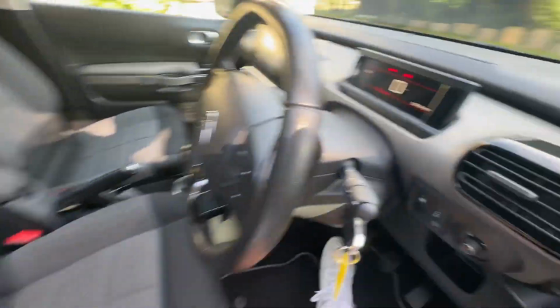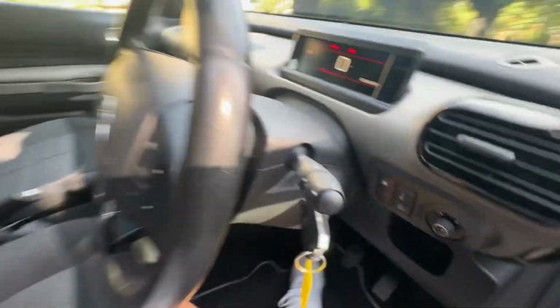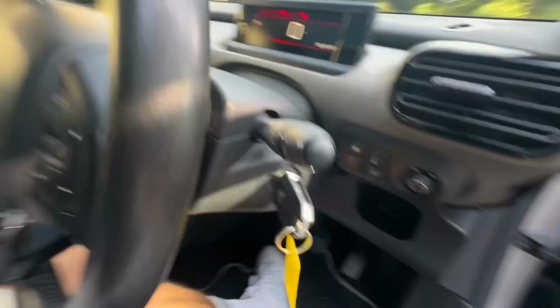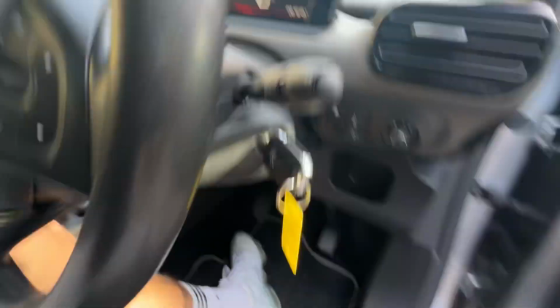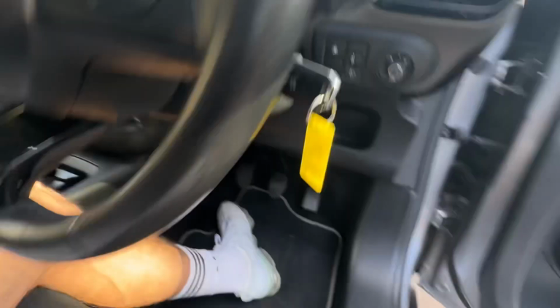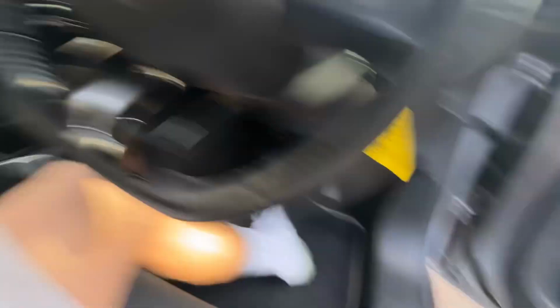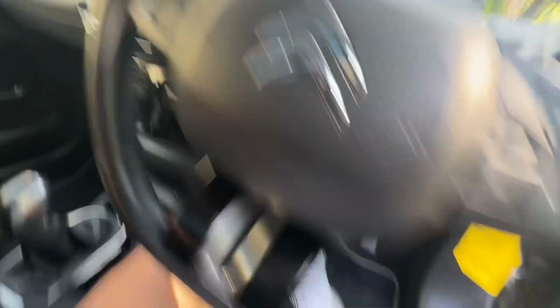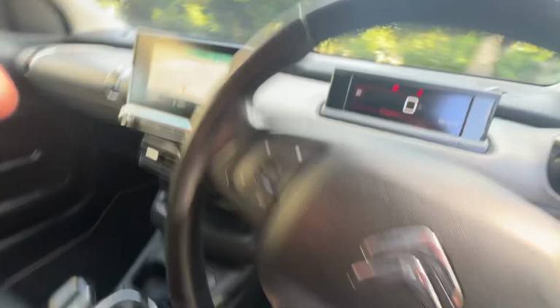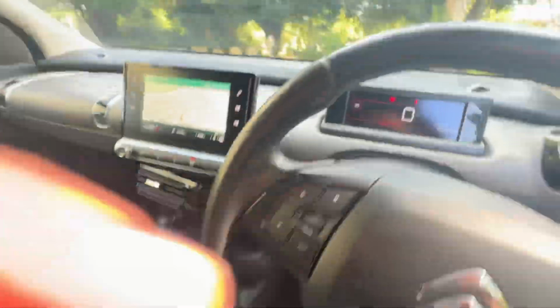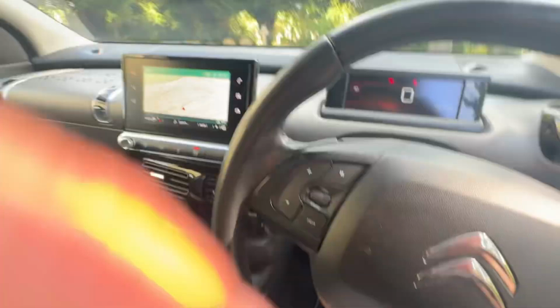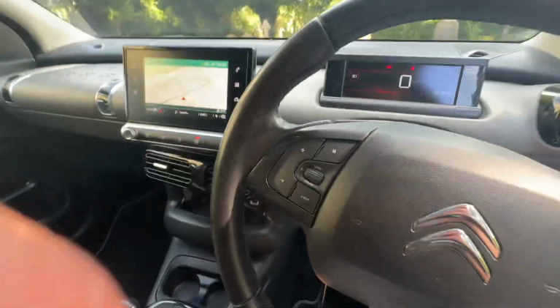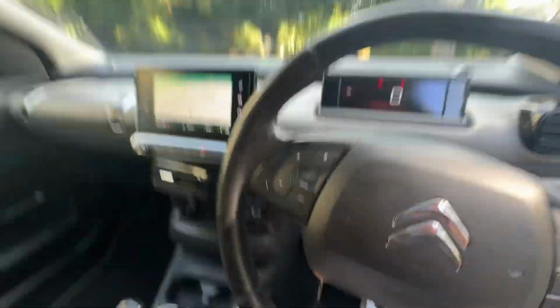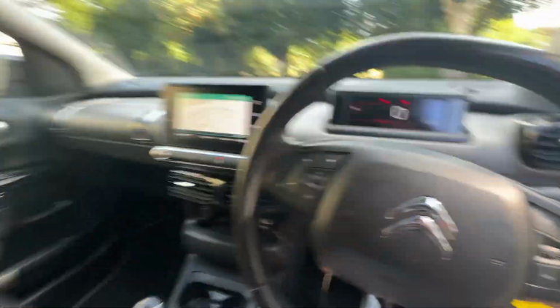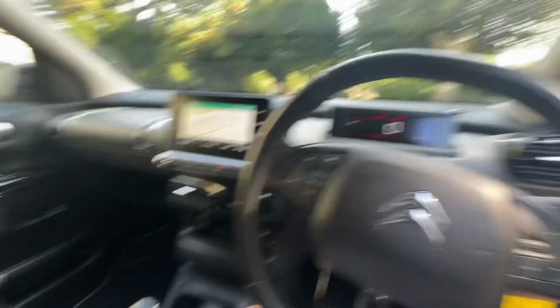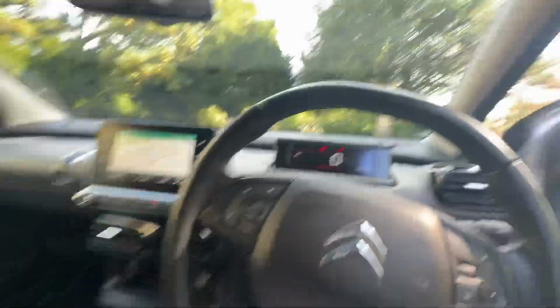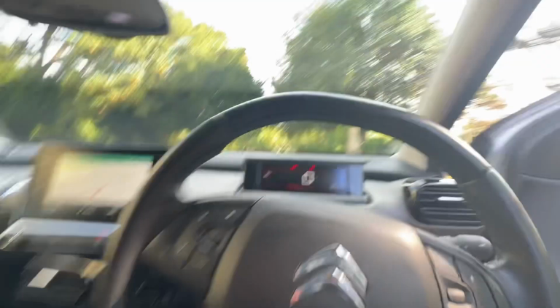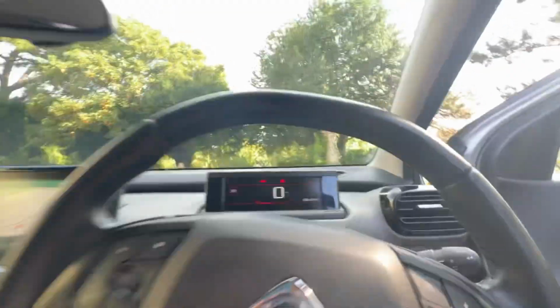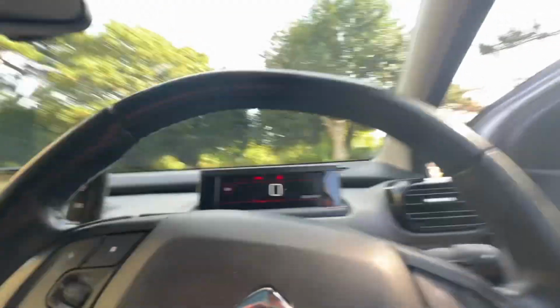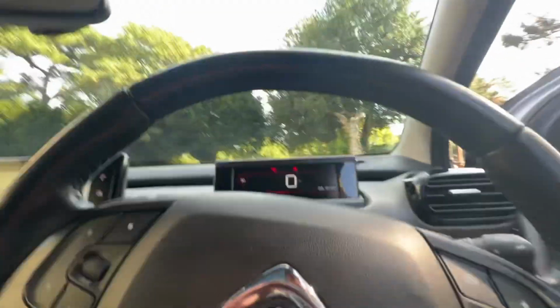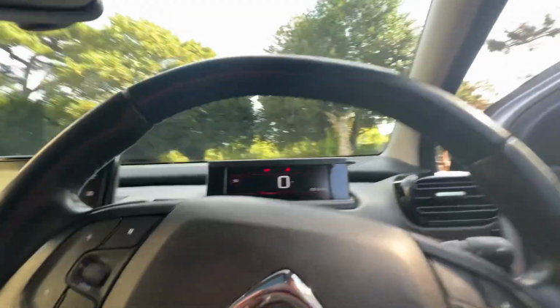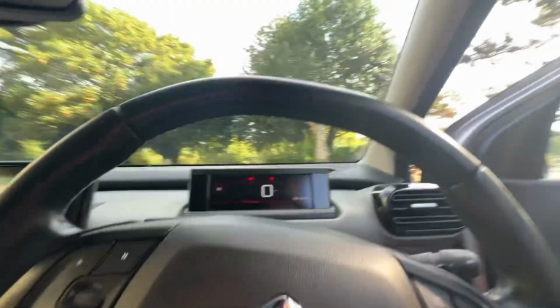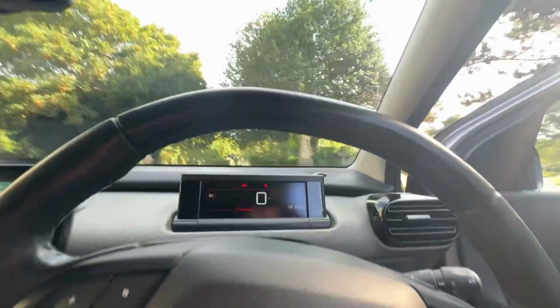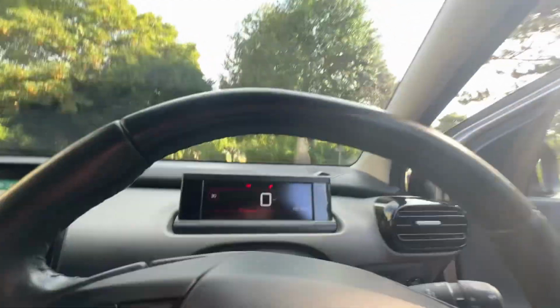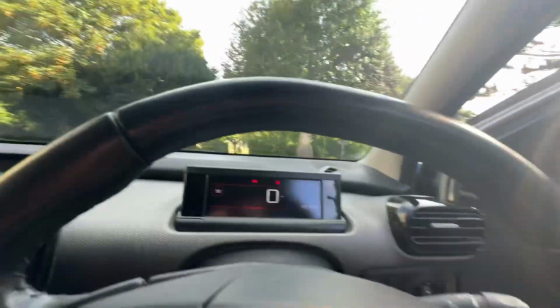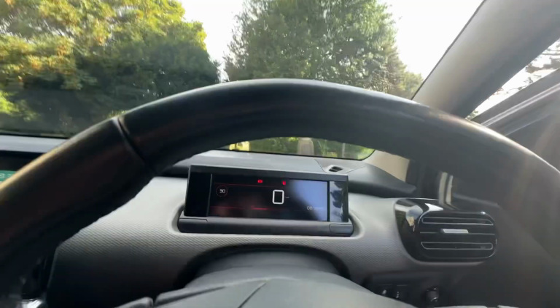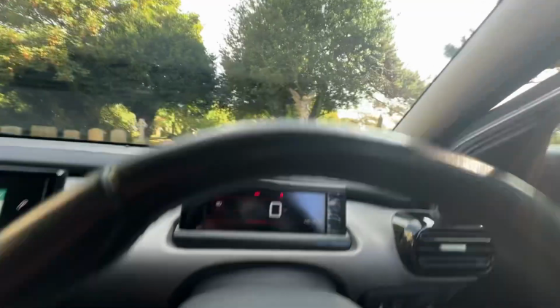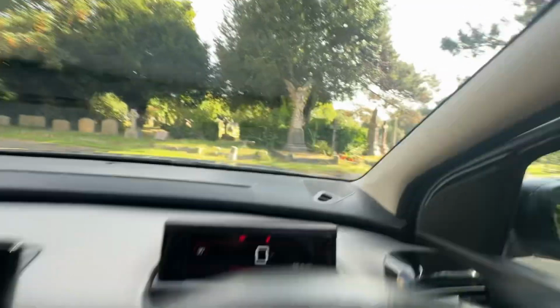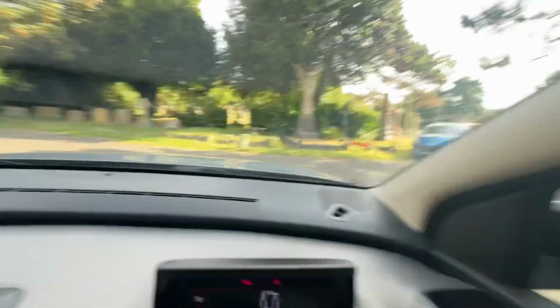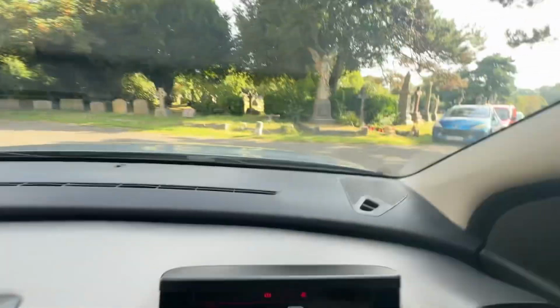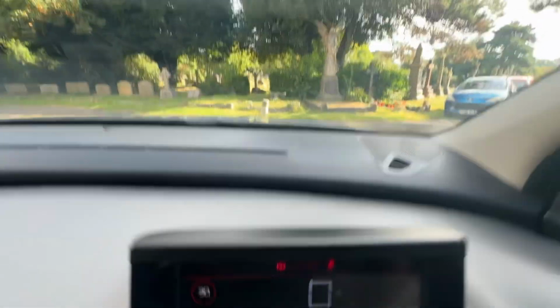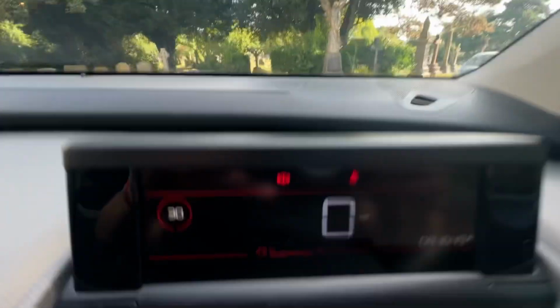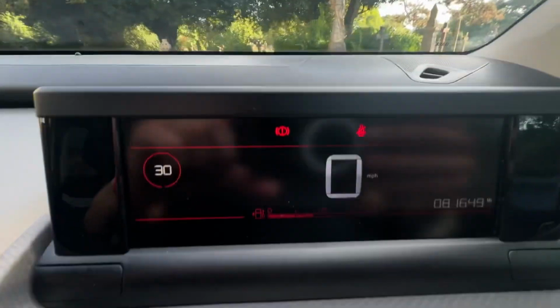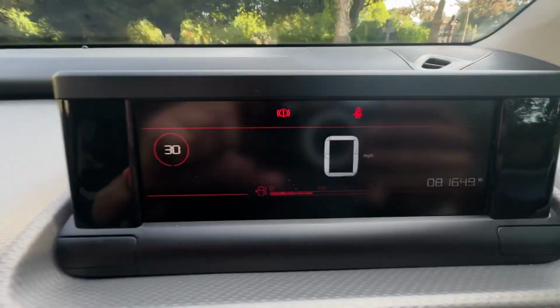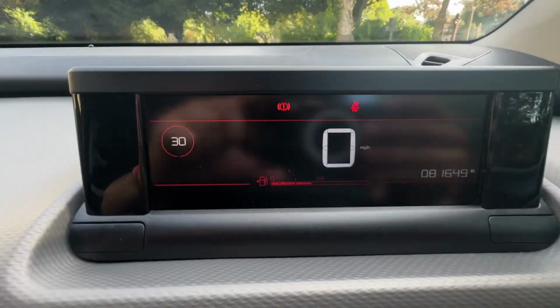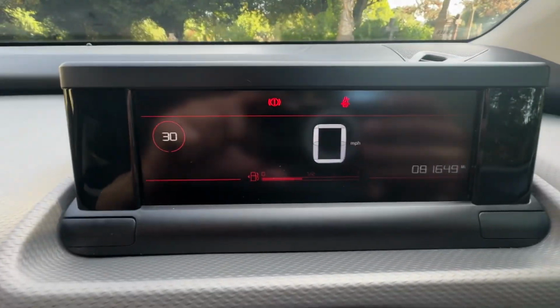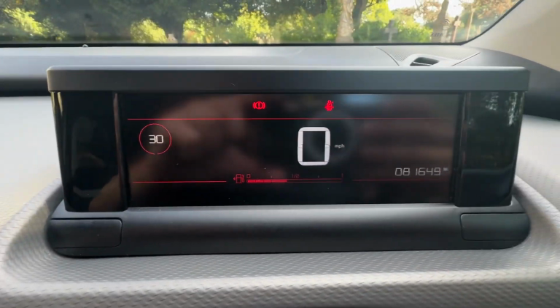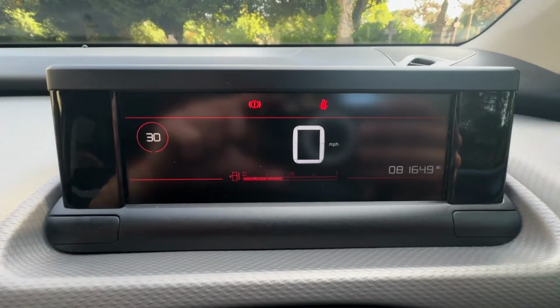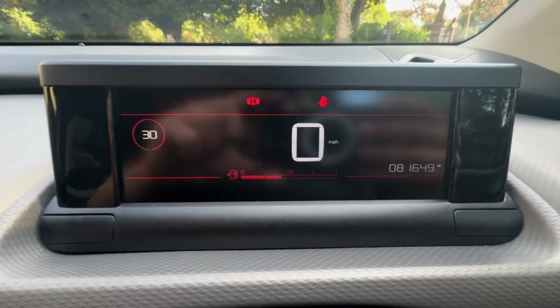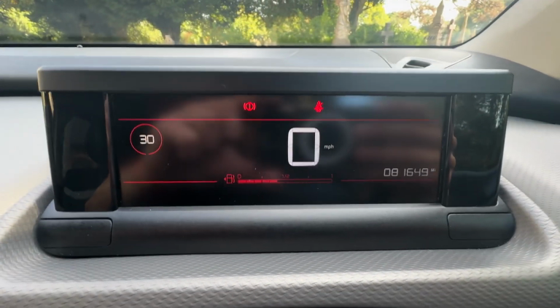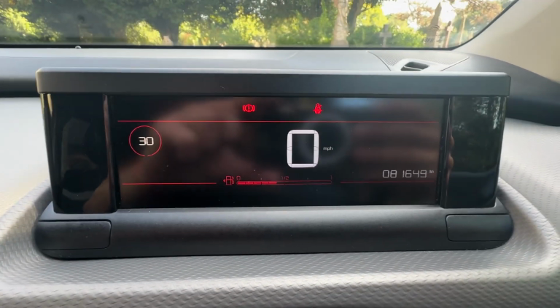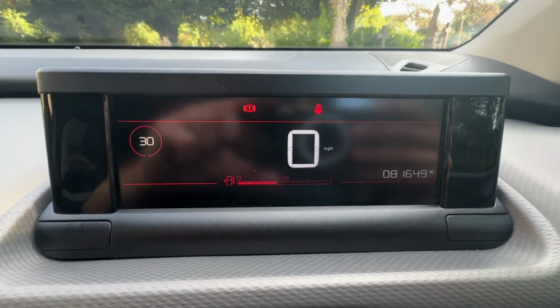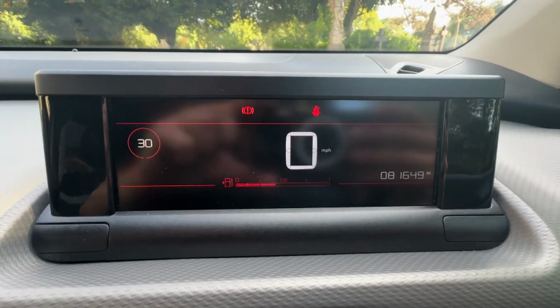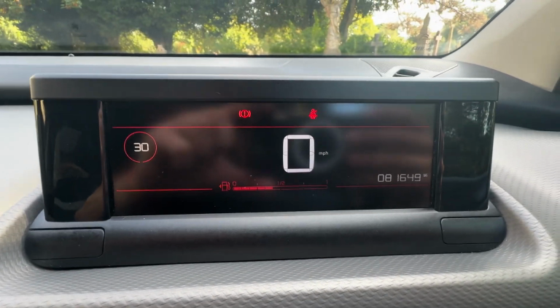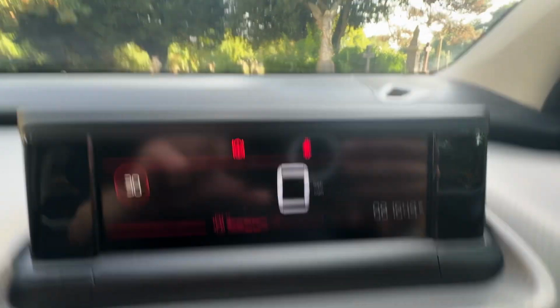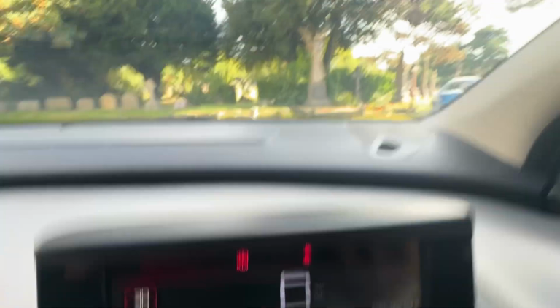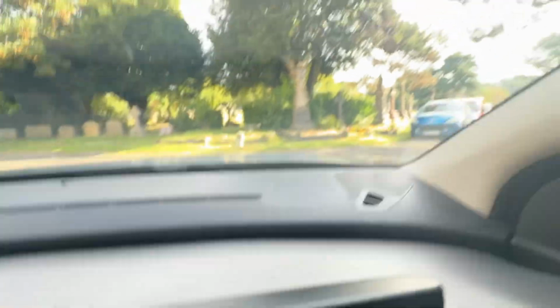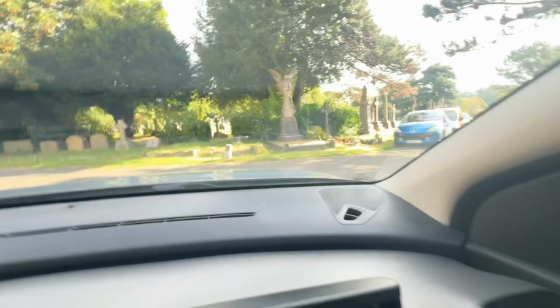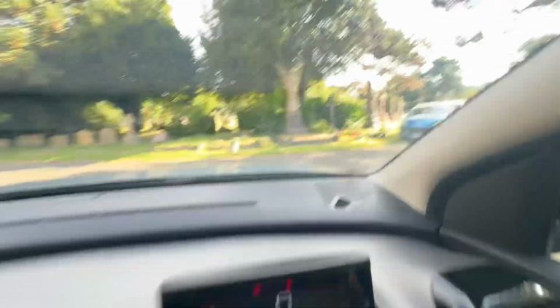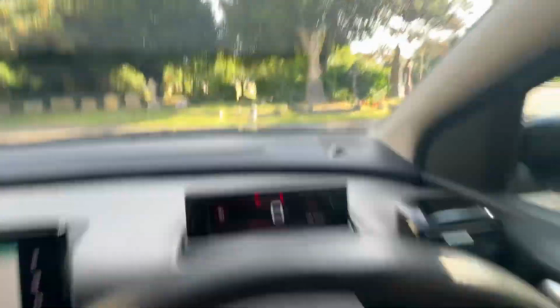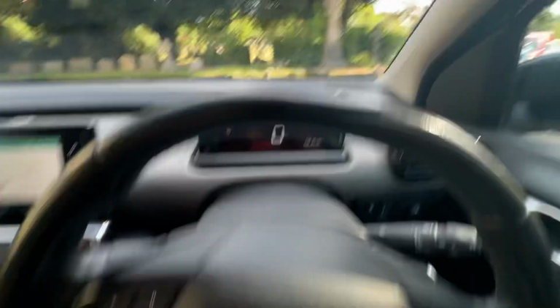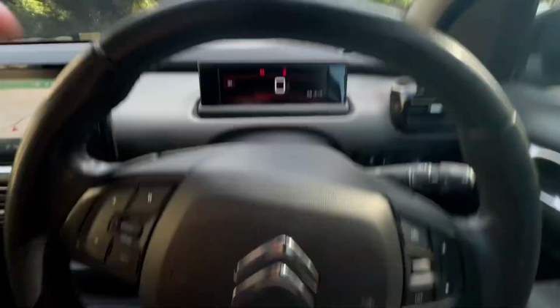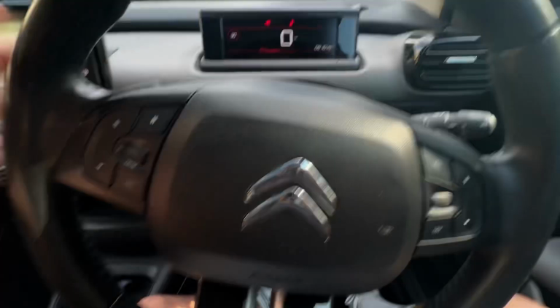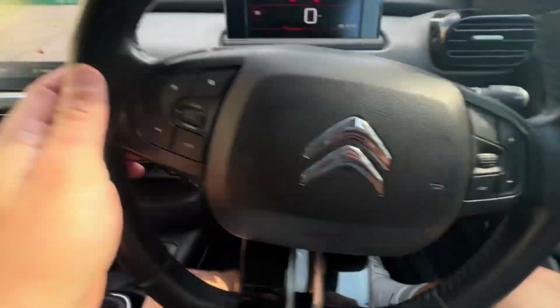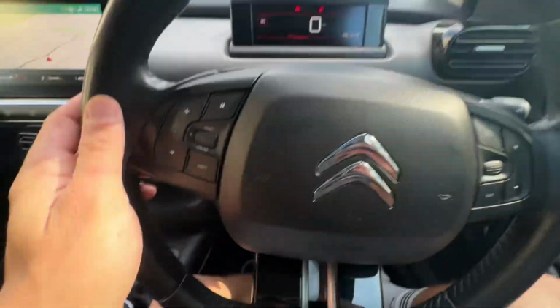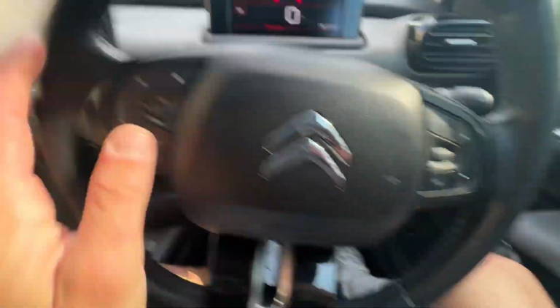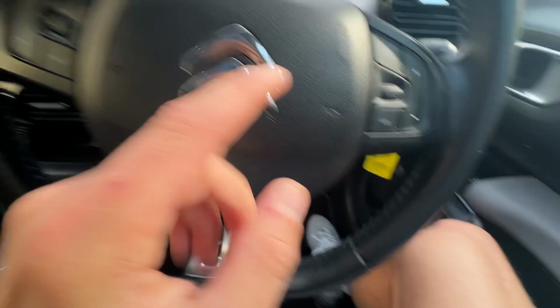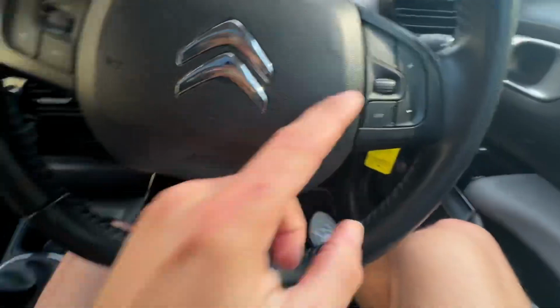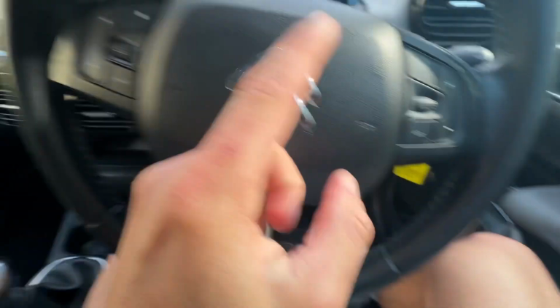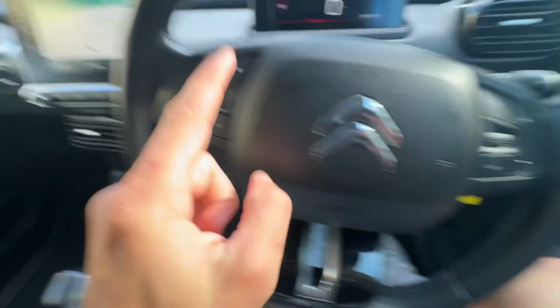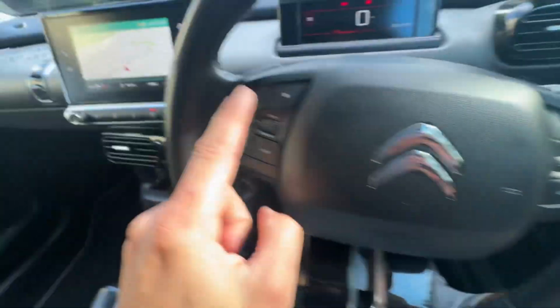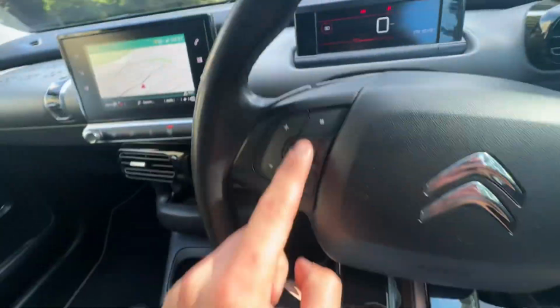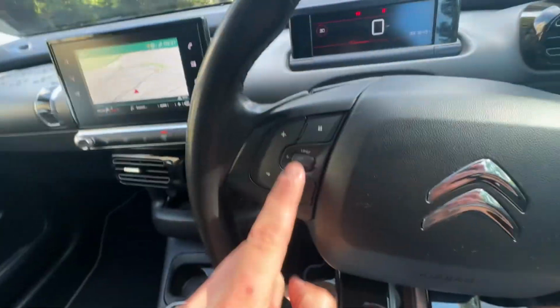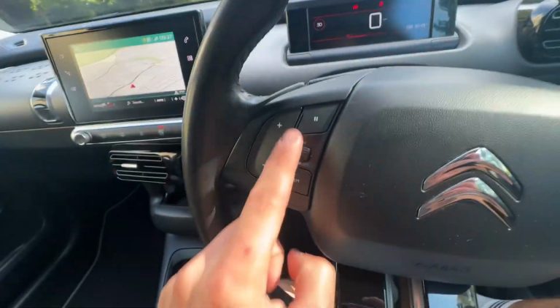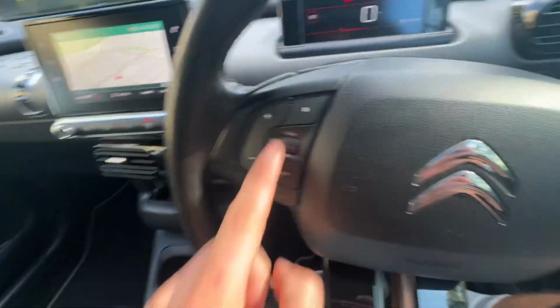There's a thick panoramic sunroof and it's tinted as well. There's the mileage — 81,649 miles. We've got cruise control and speed limiter on the left.